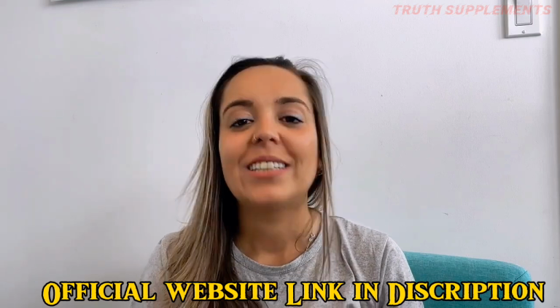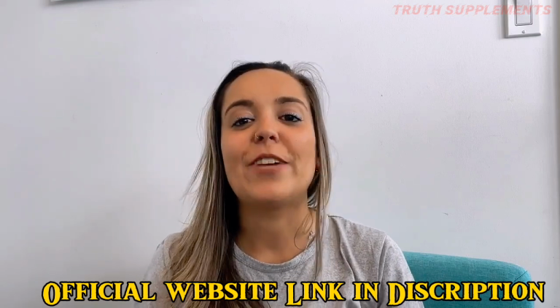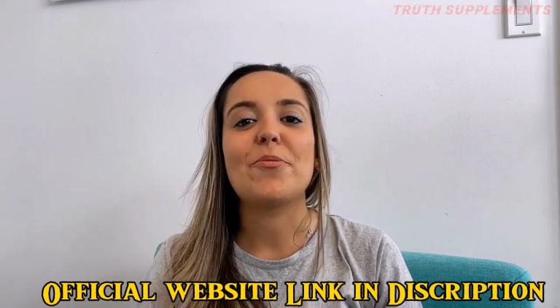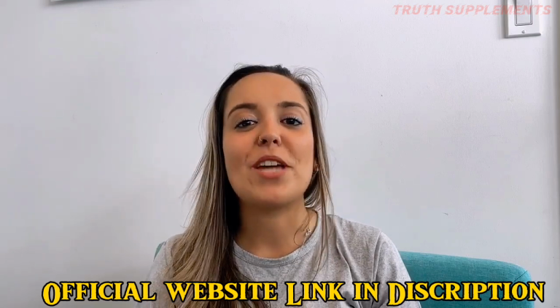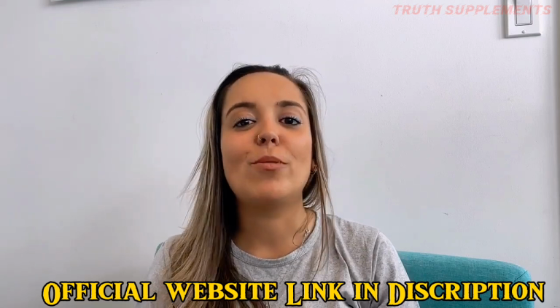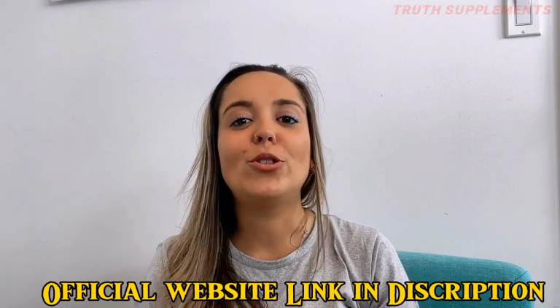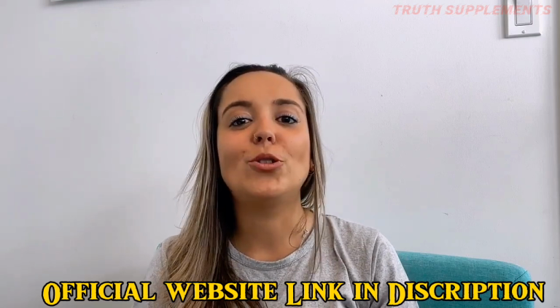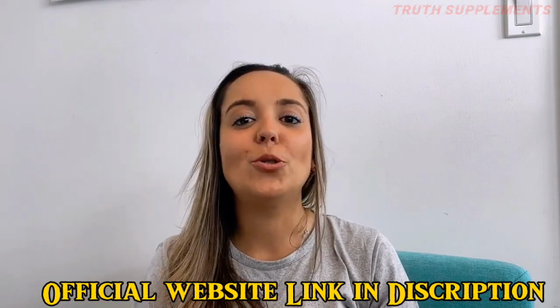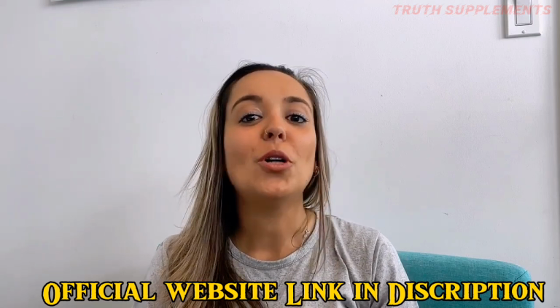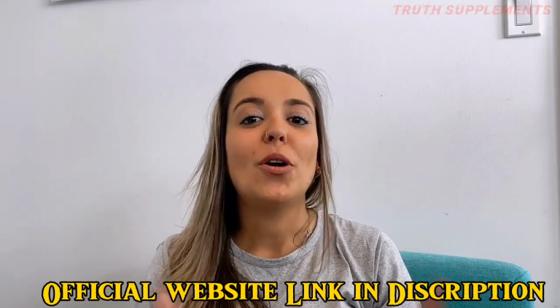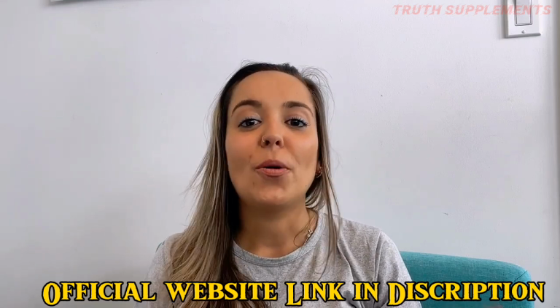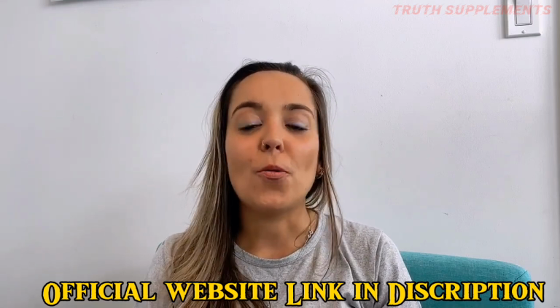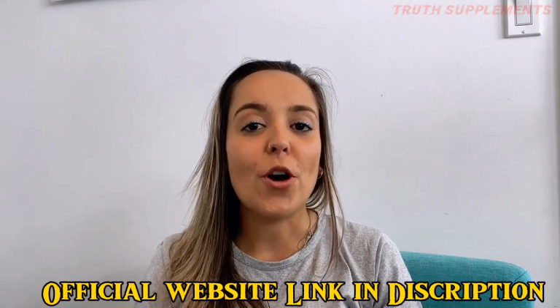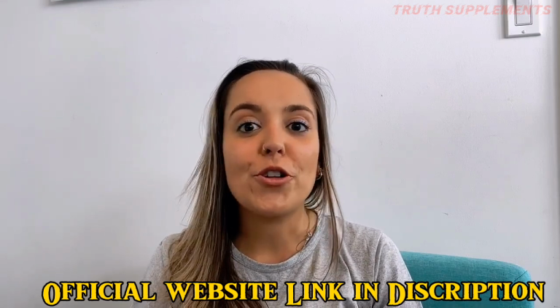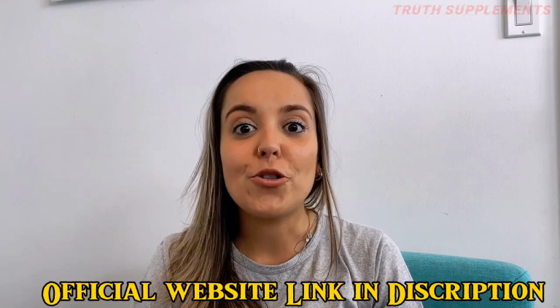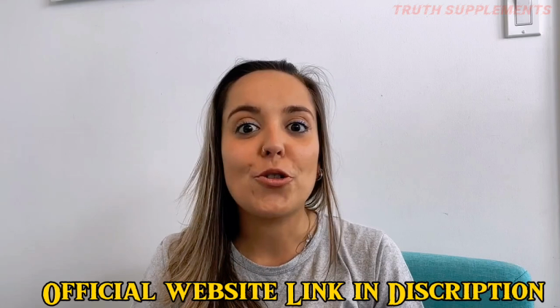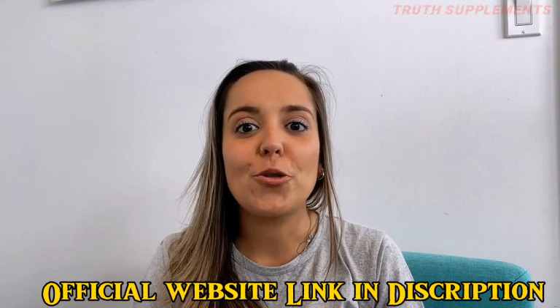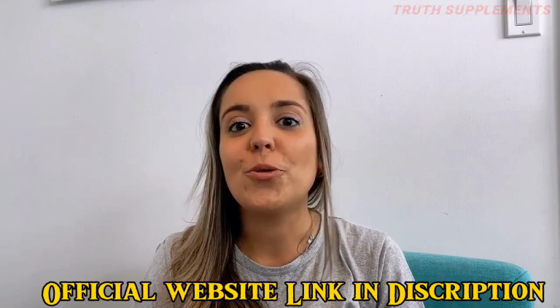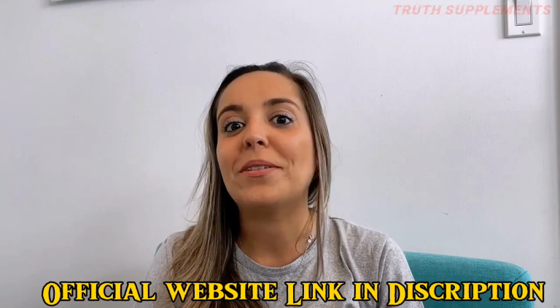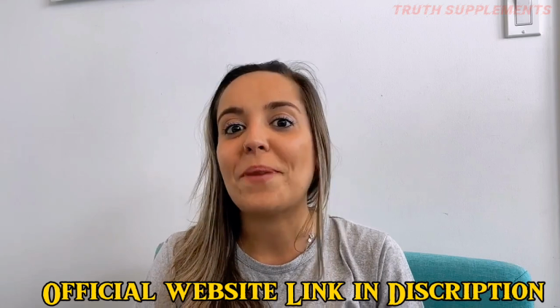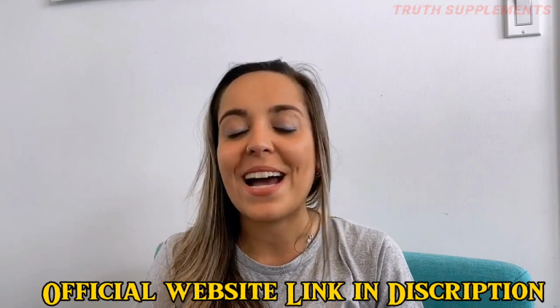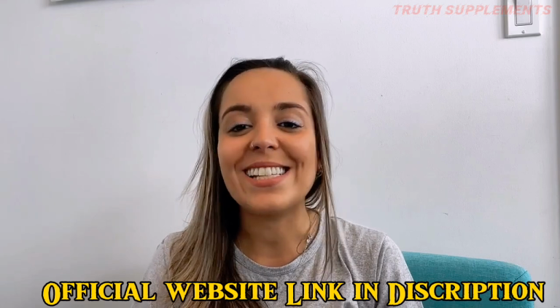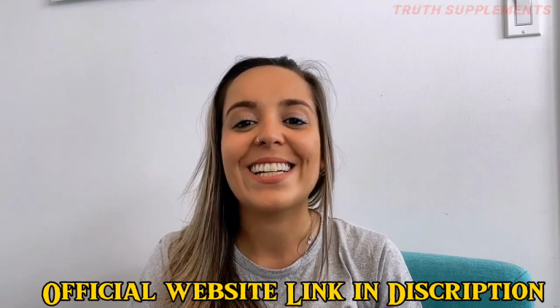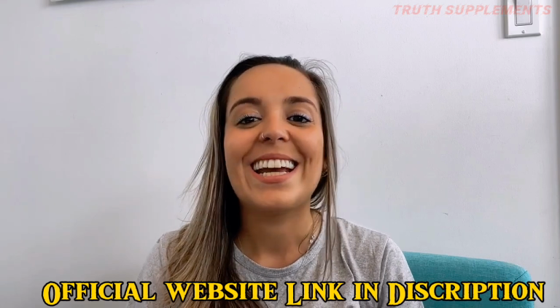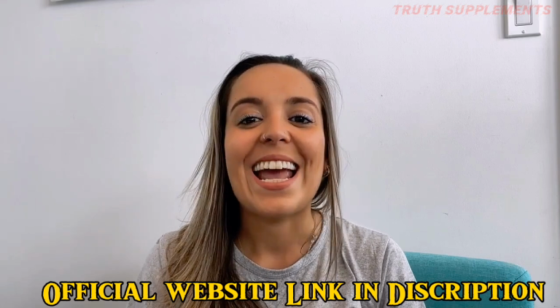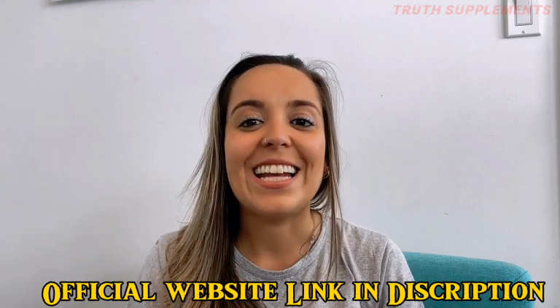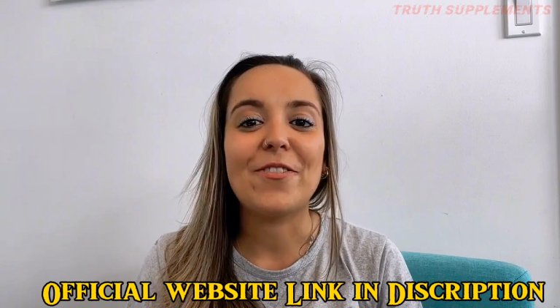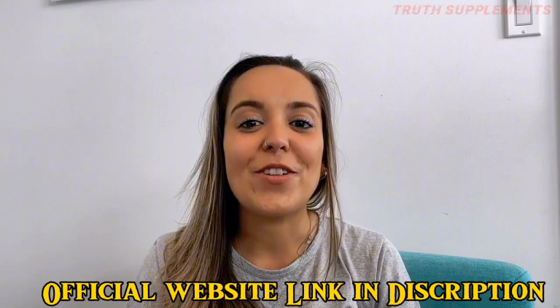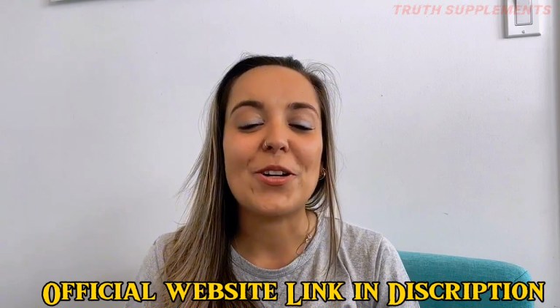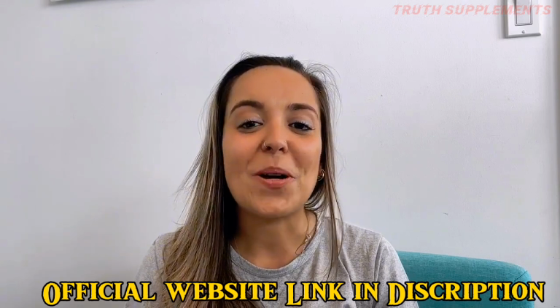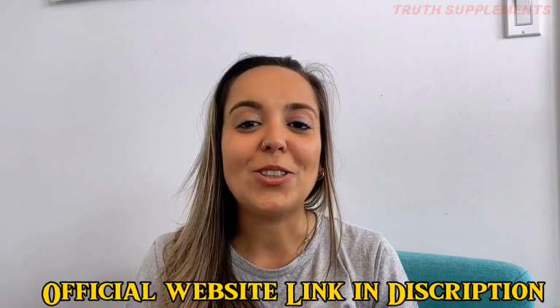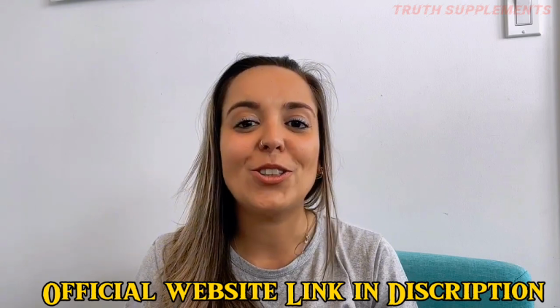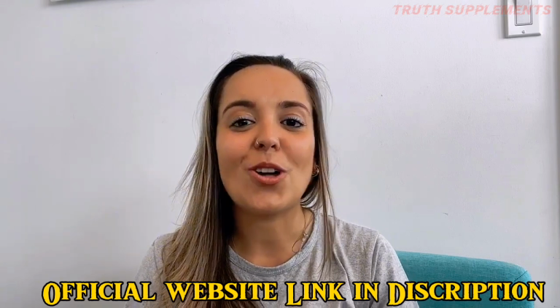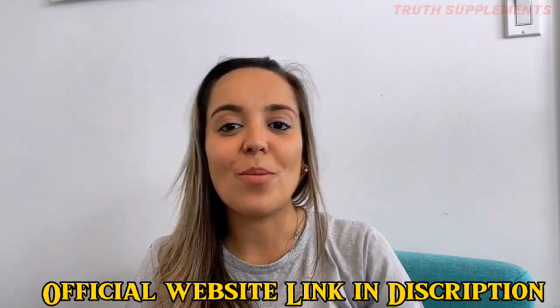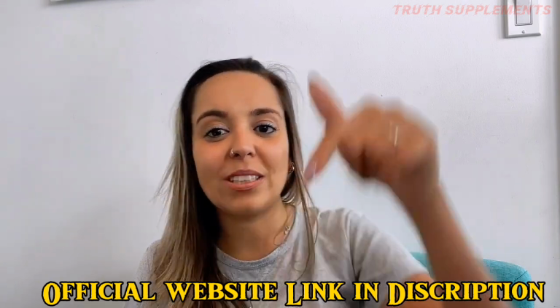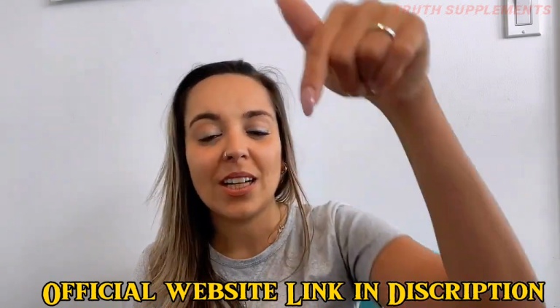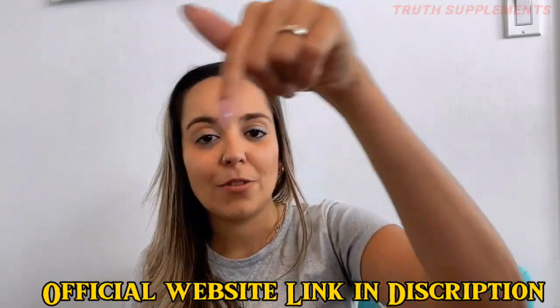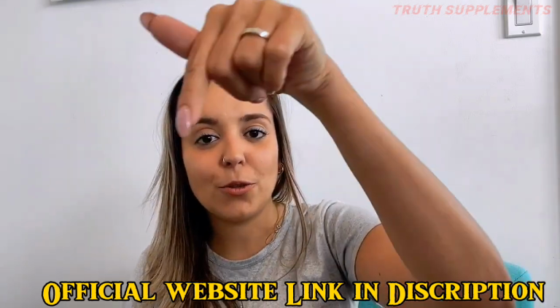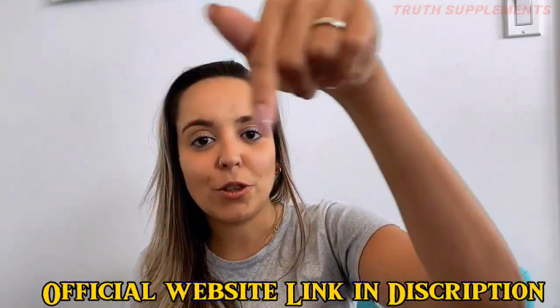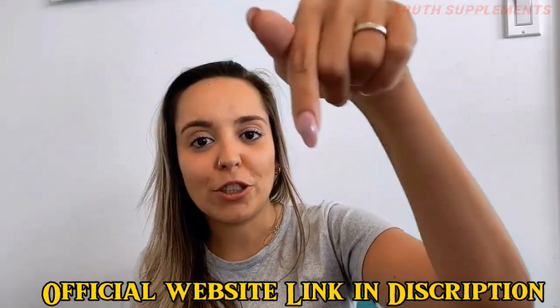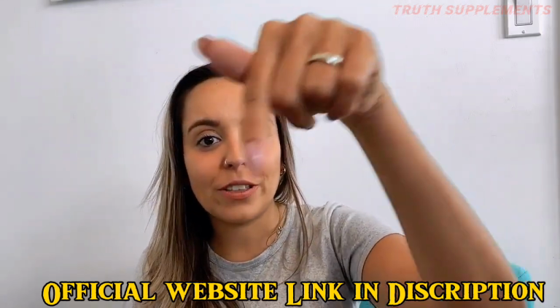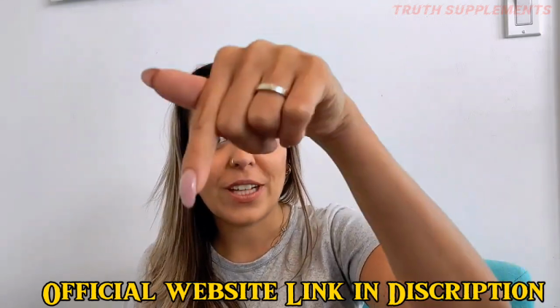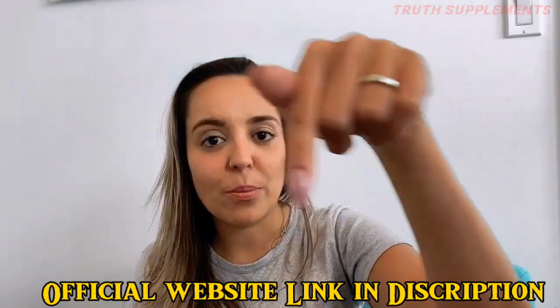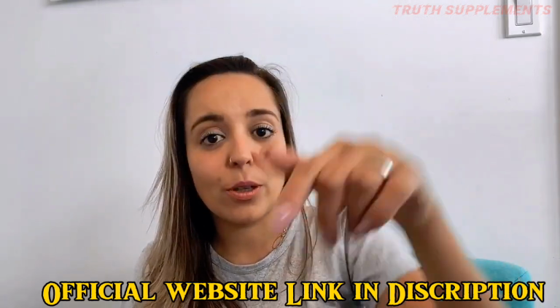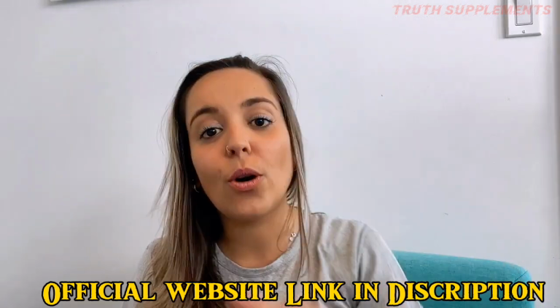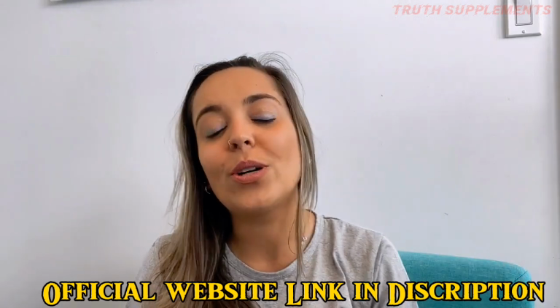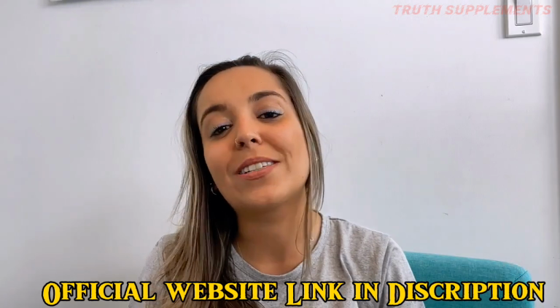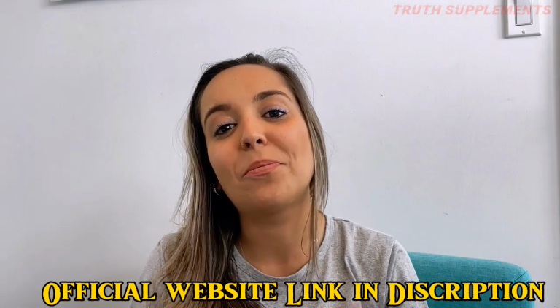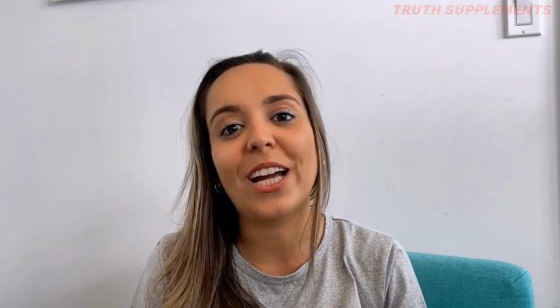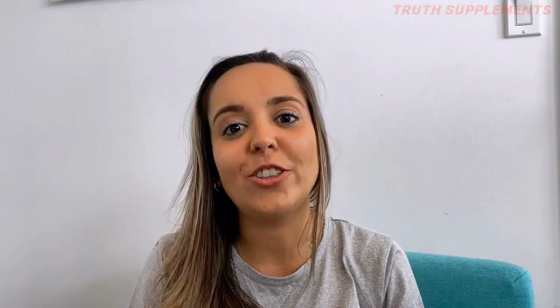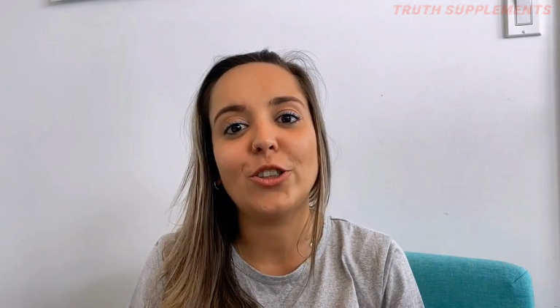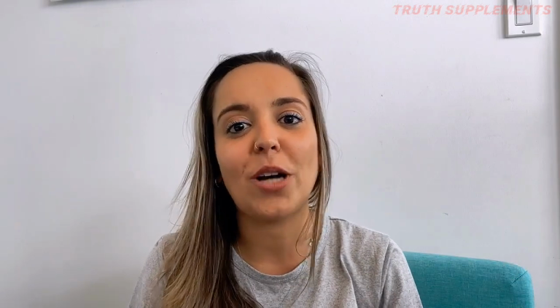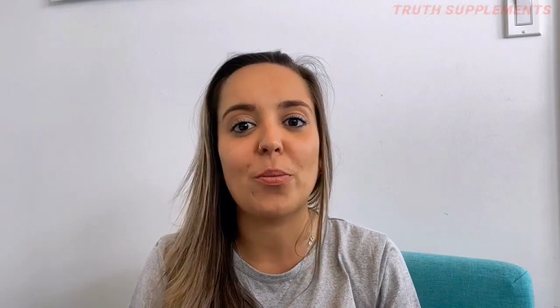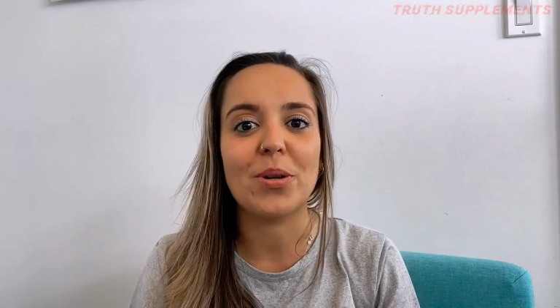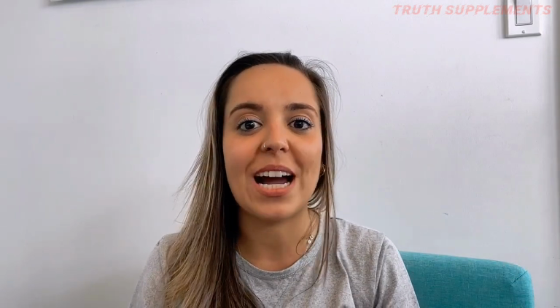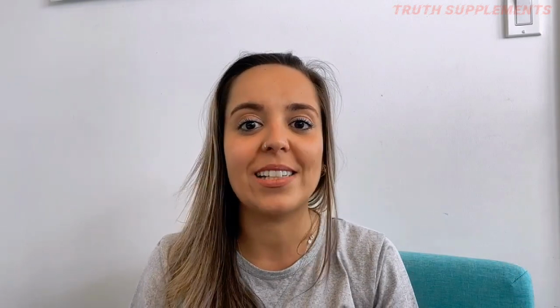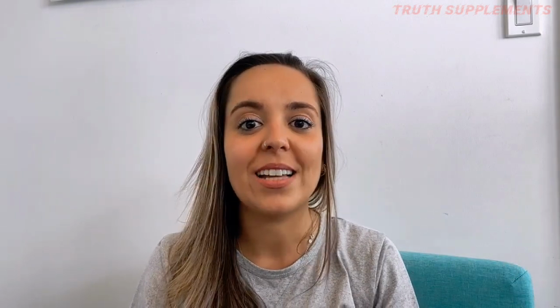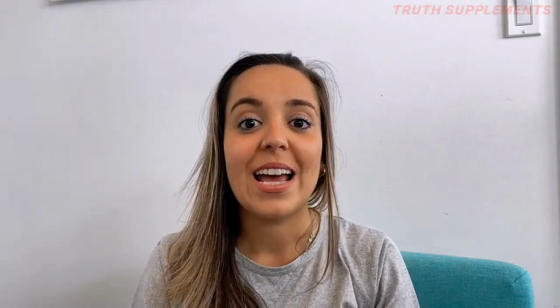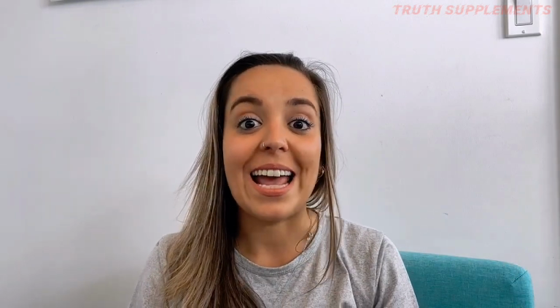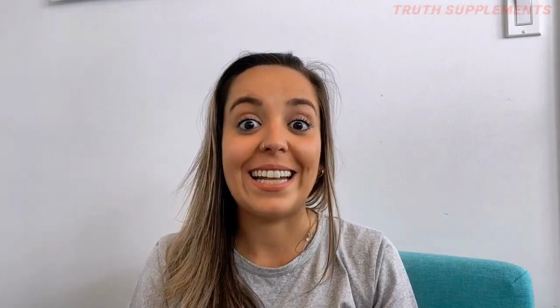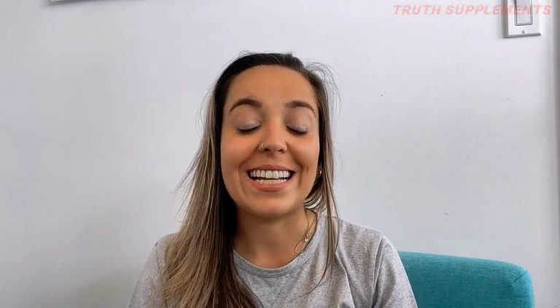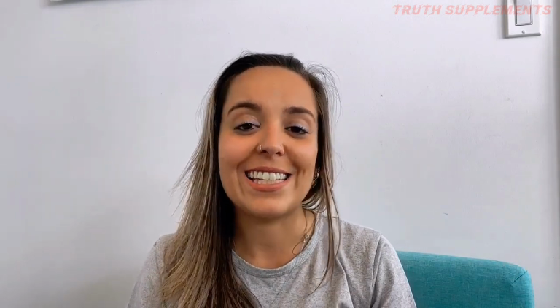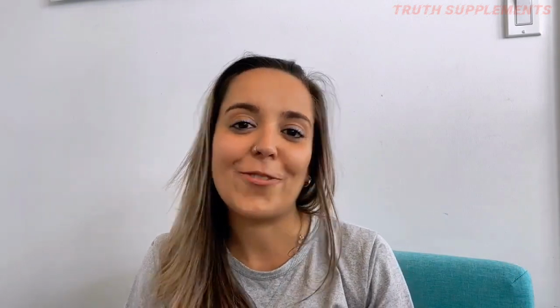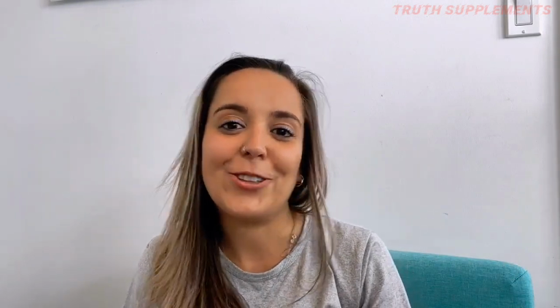If you have any questions or comments, feel free to leave them down below. It's a pleasure to help you. And that's it for today — bye!